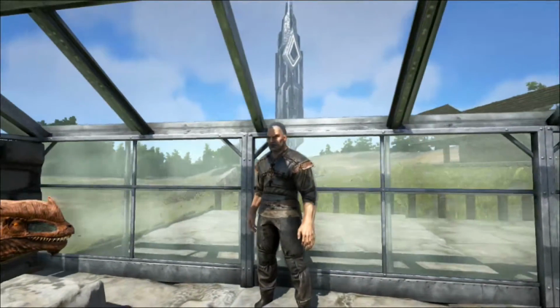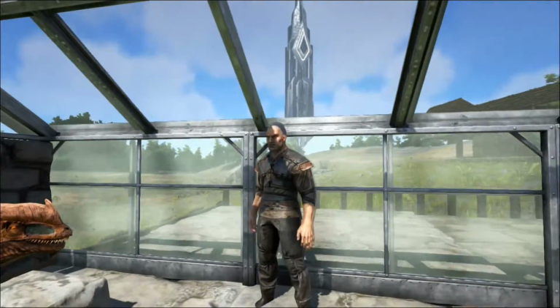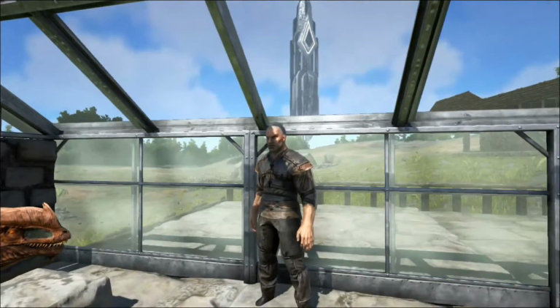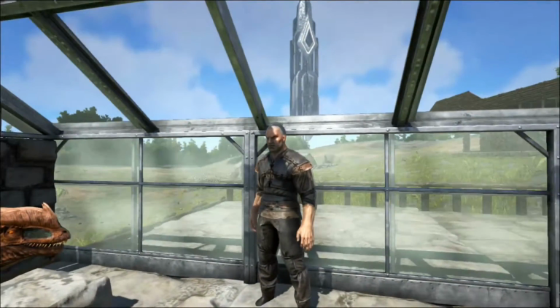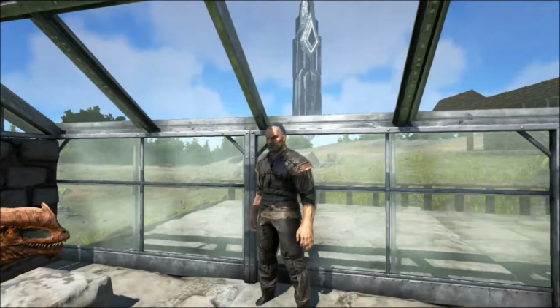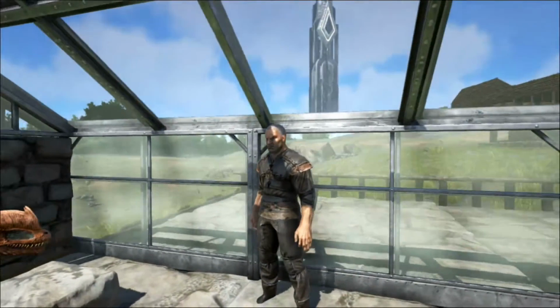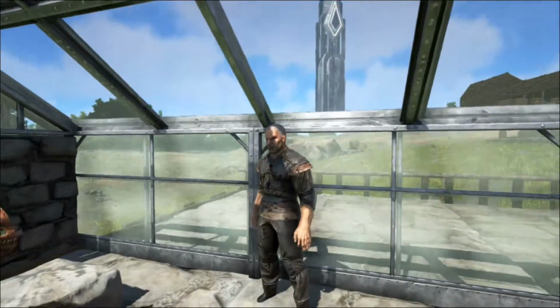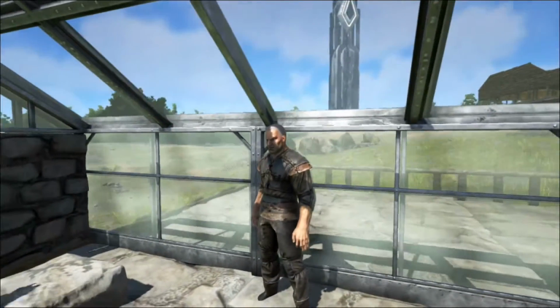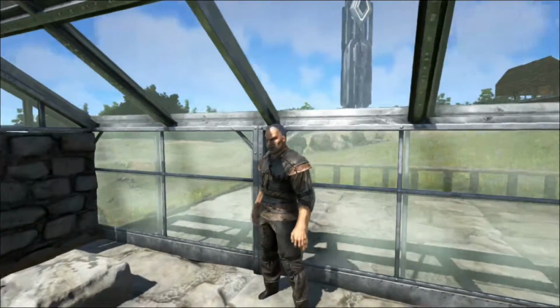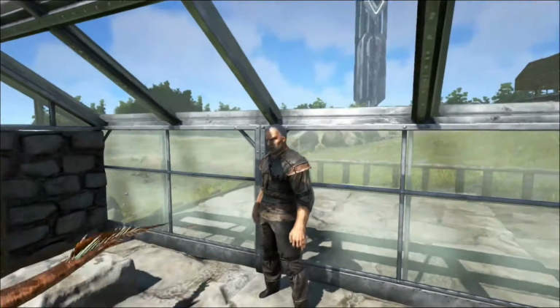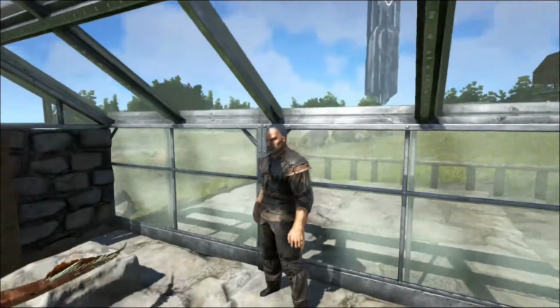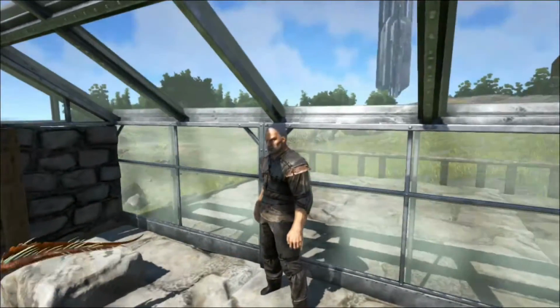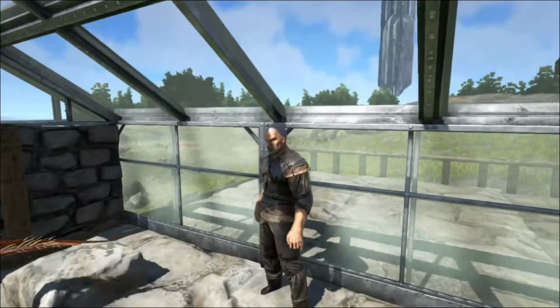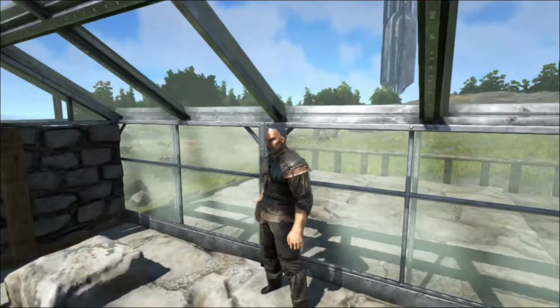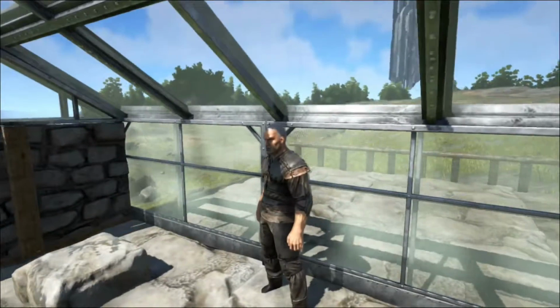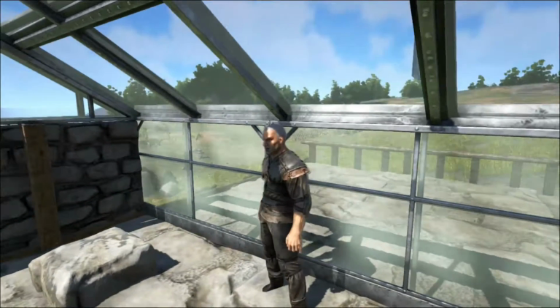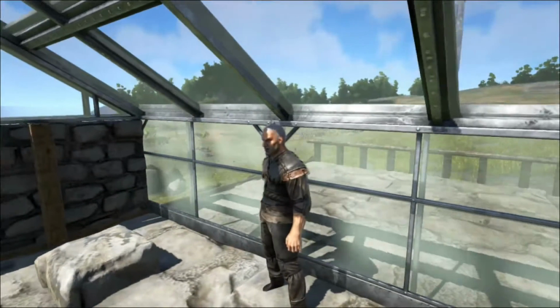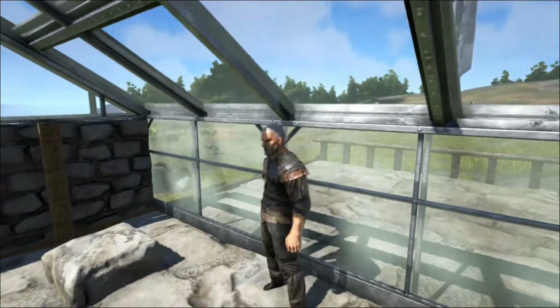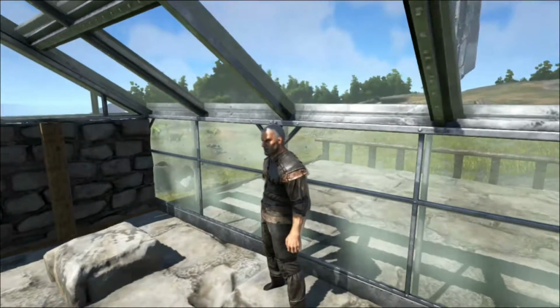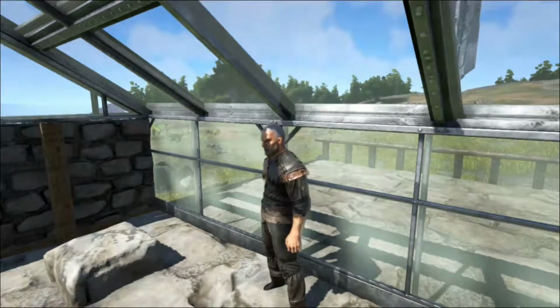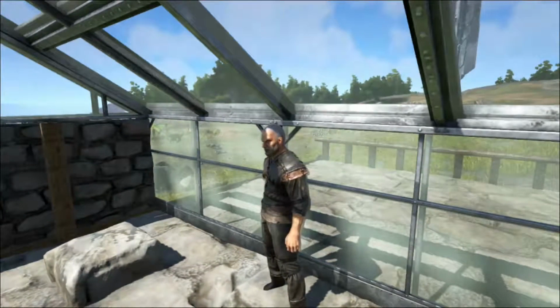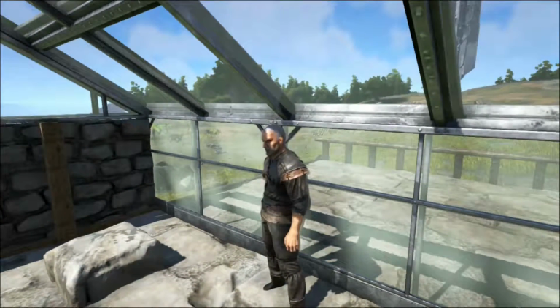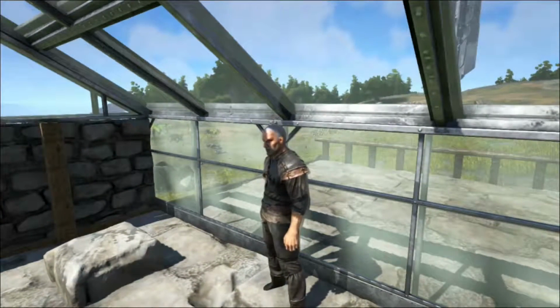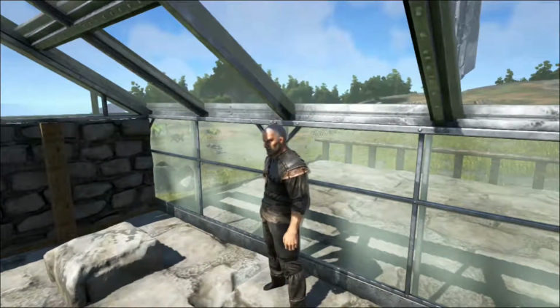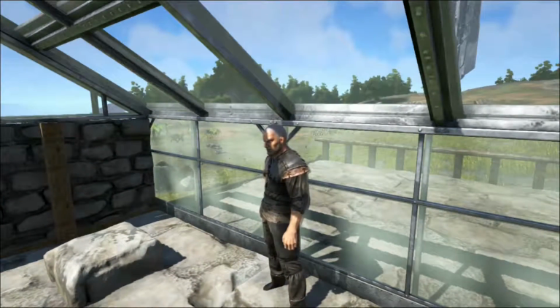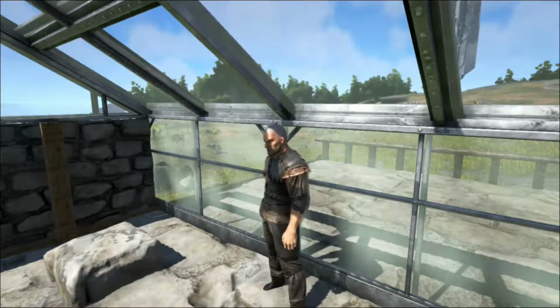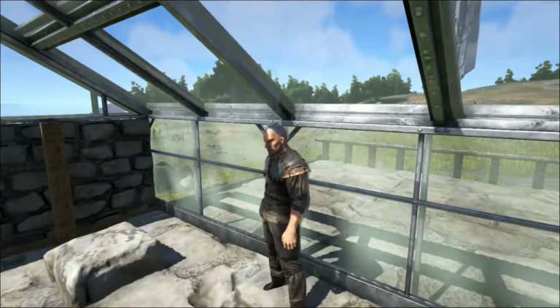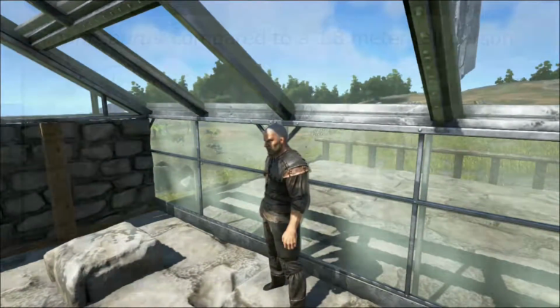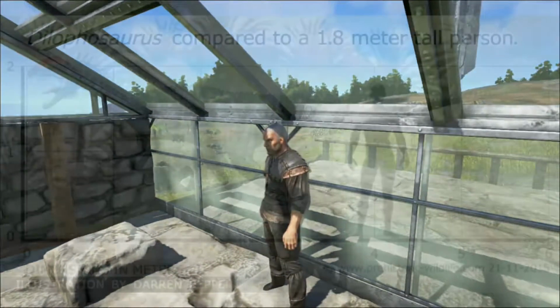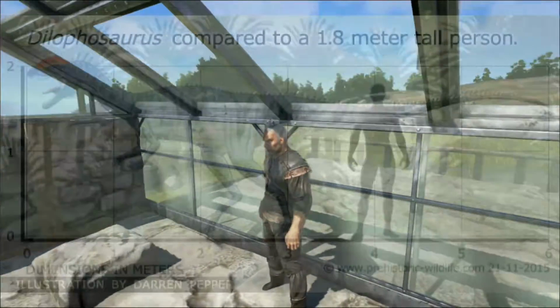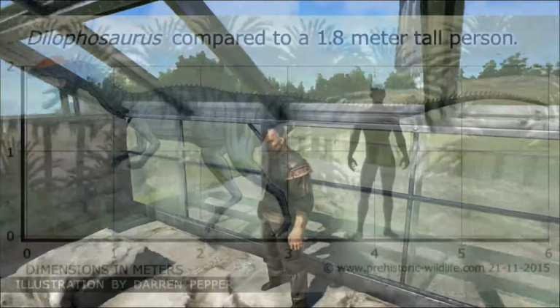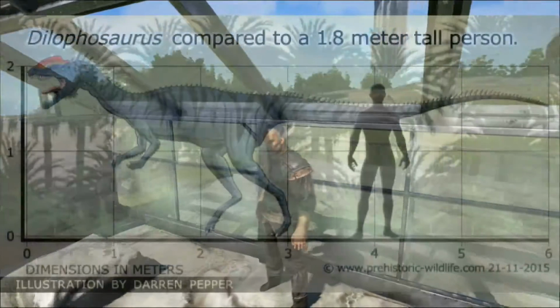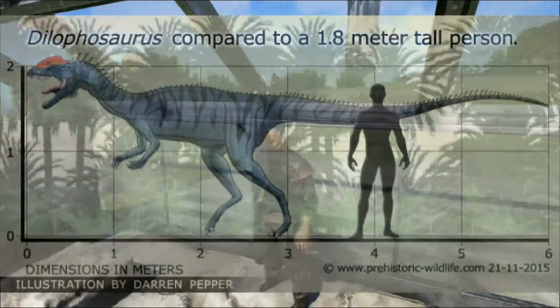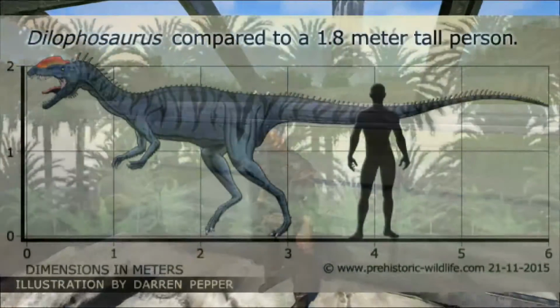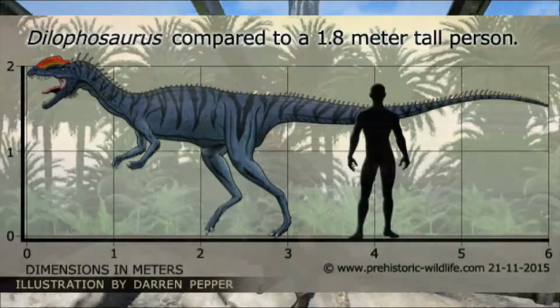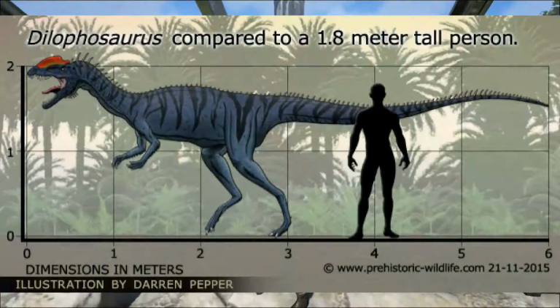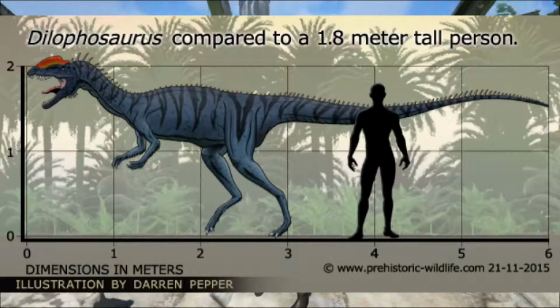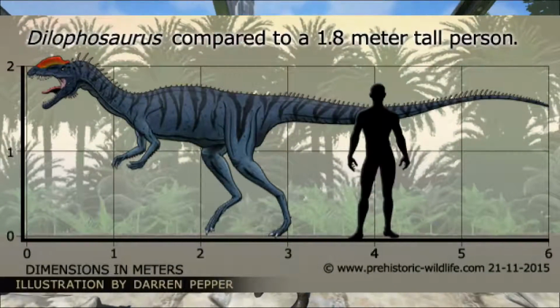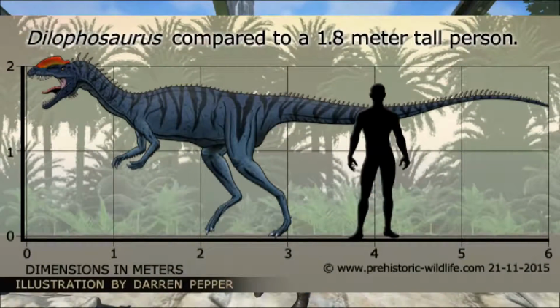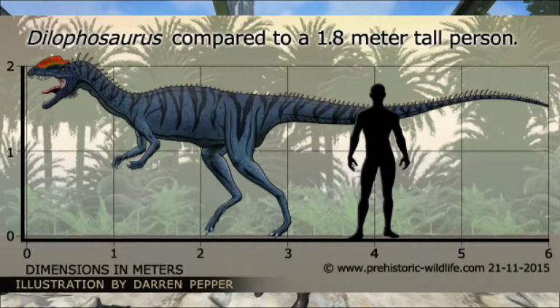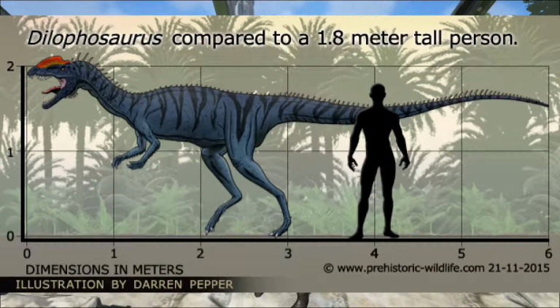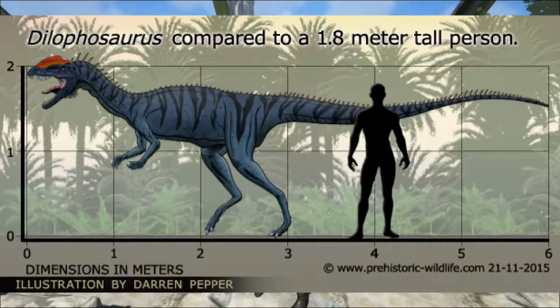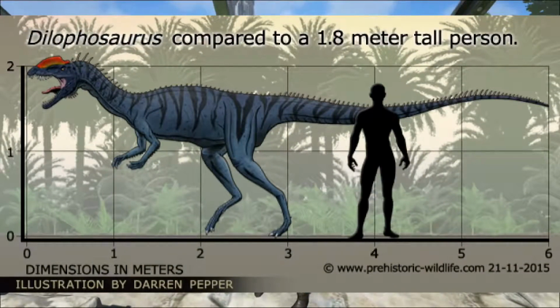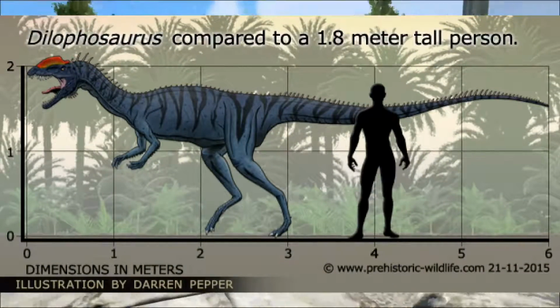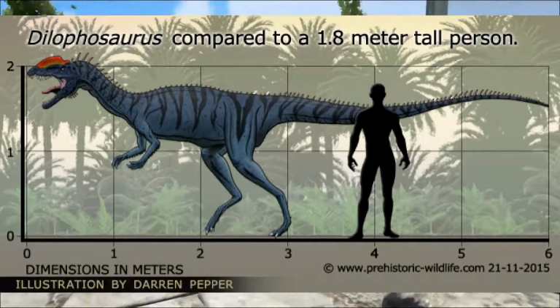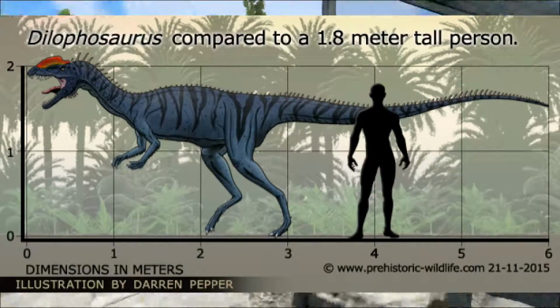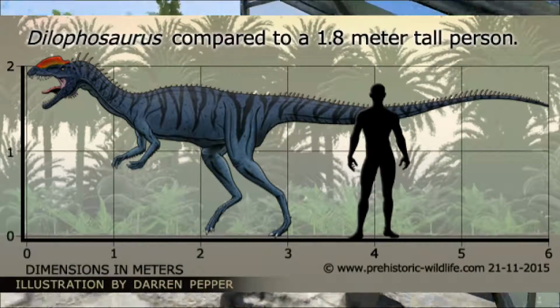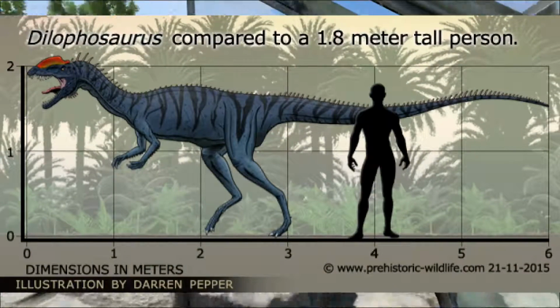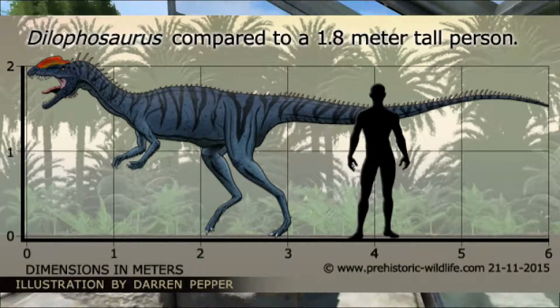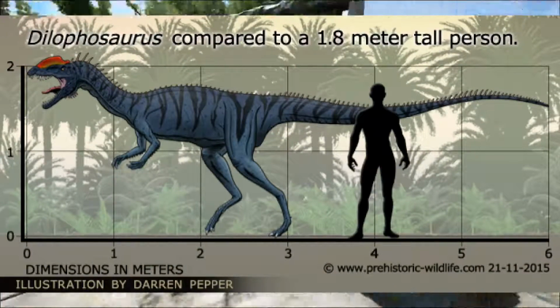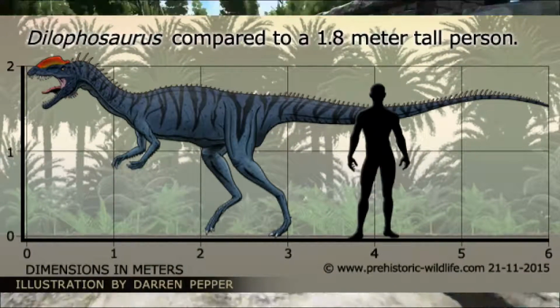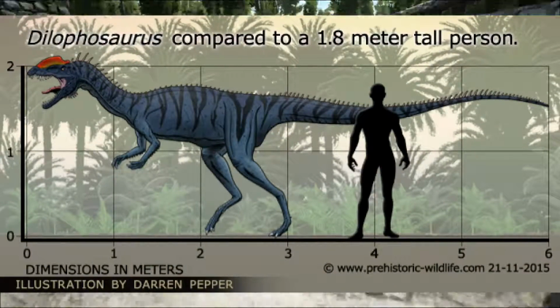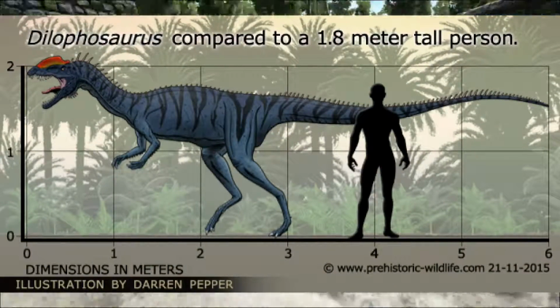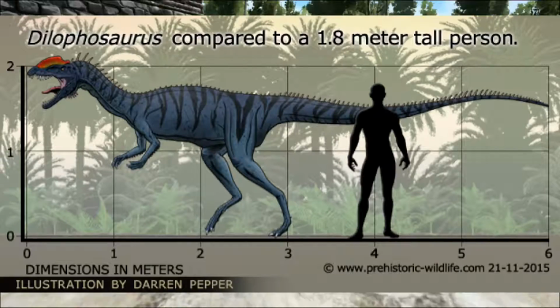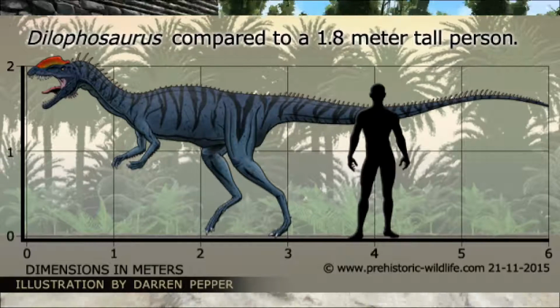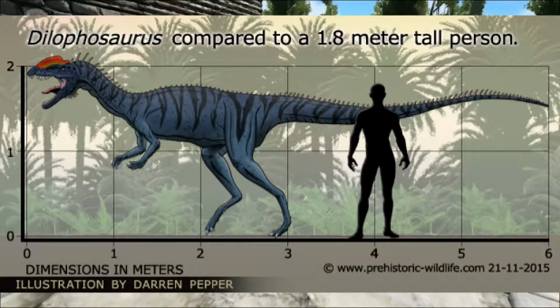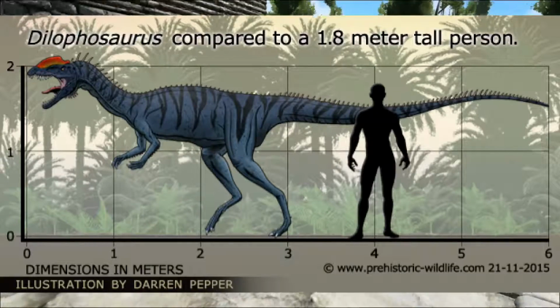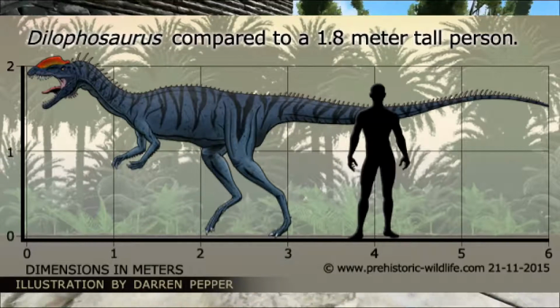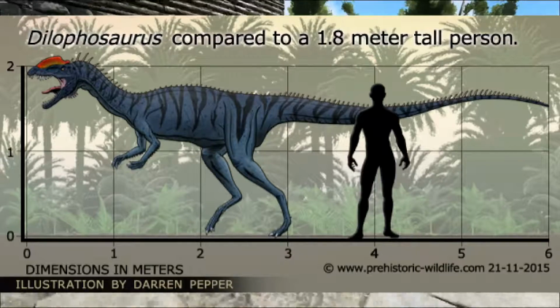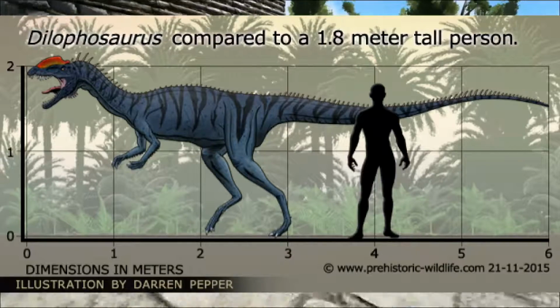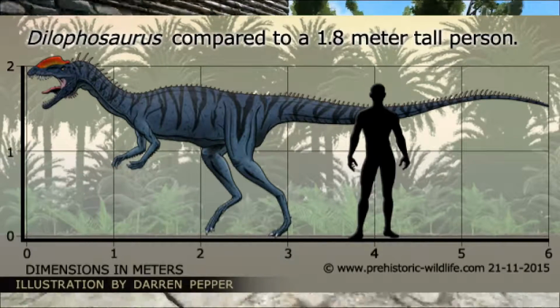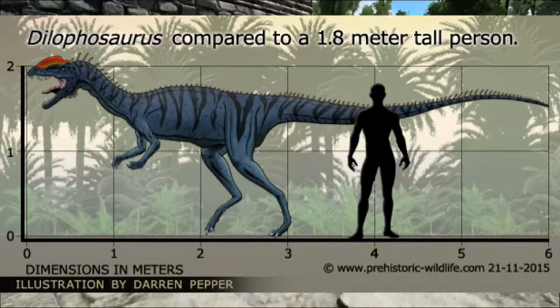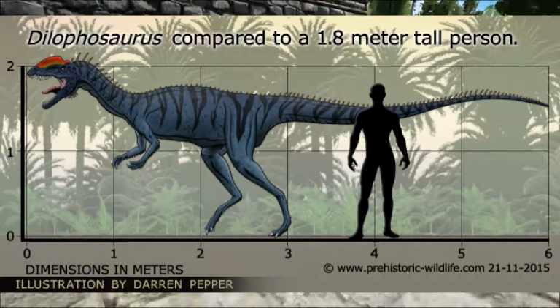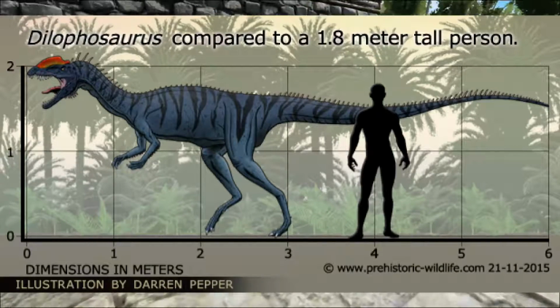Dilophosaurus was actually one of the largest carnivores of the time at about six to seven meters long, and may have weighed as much as 400 kilograms.